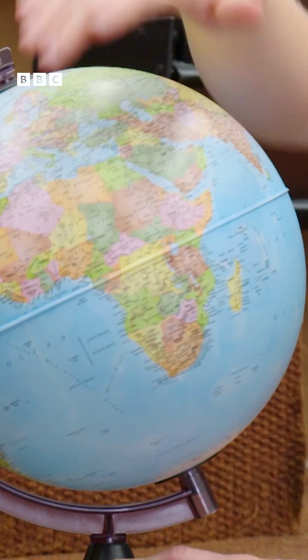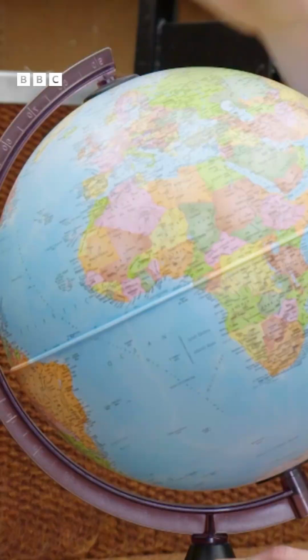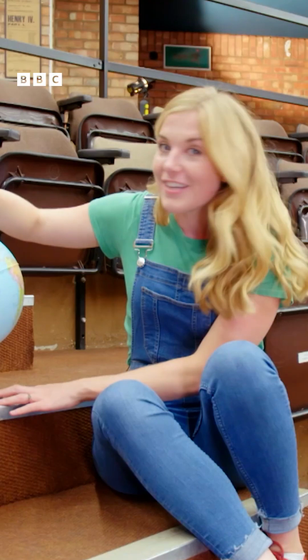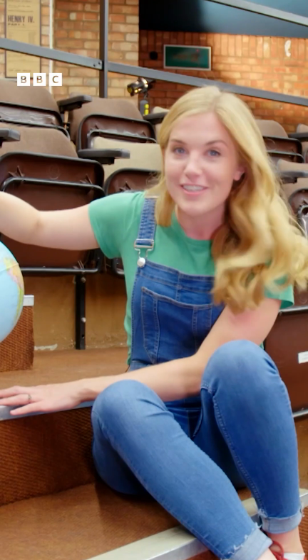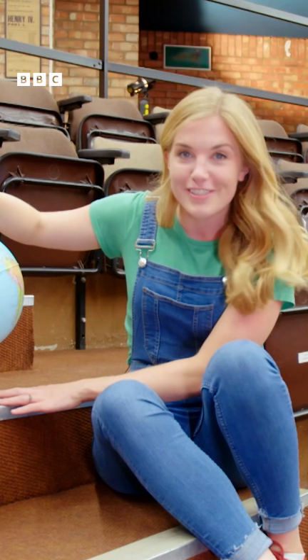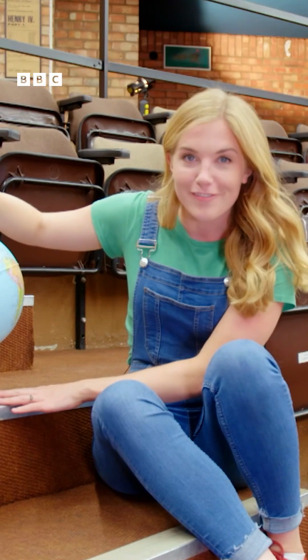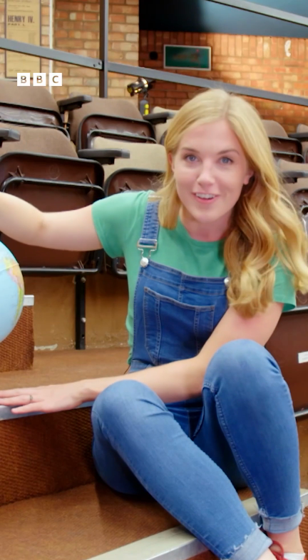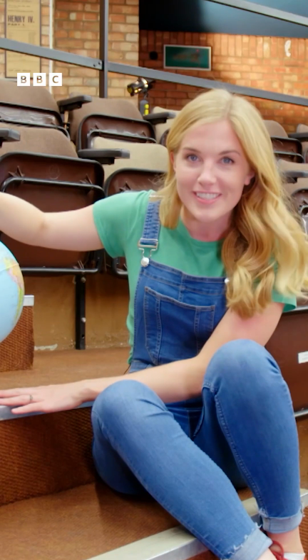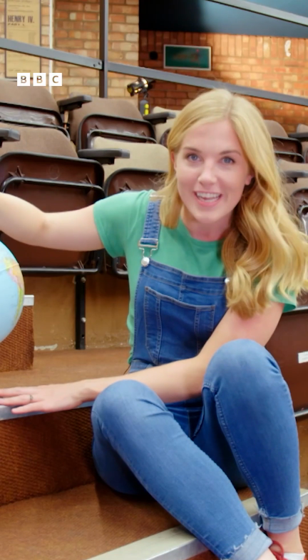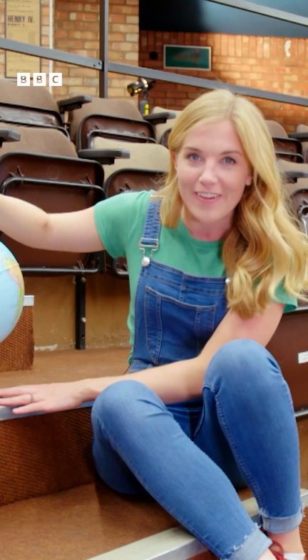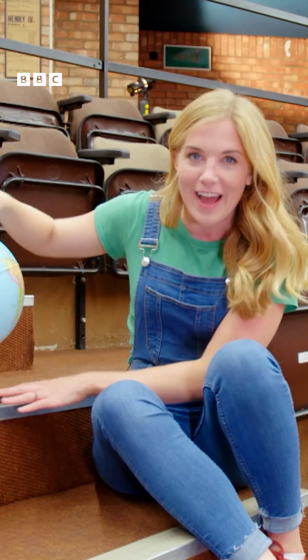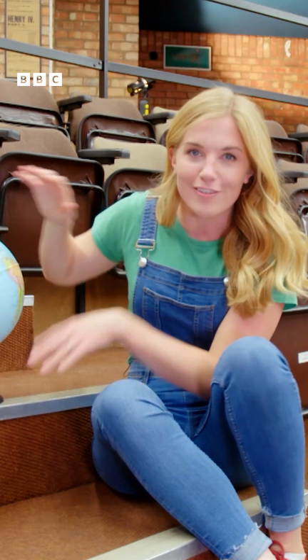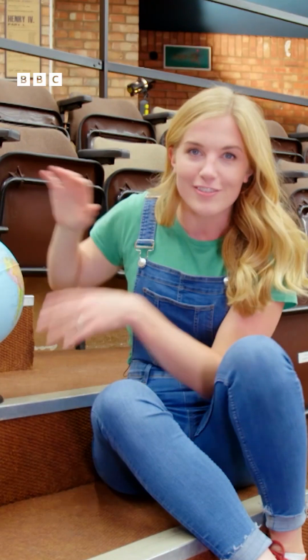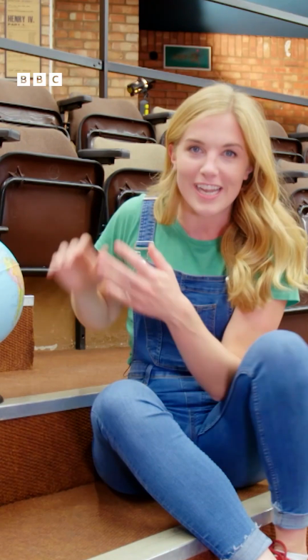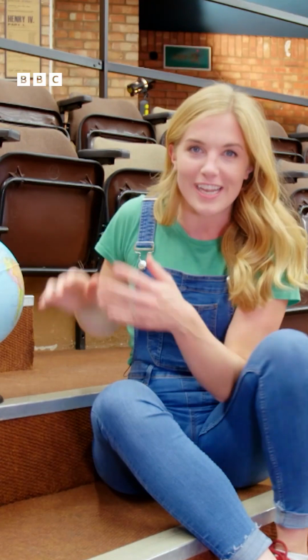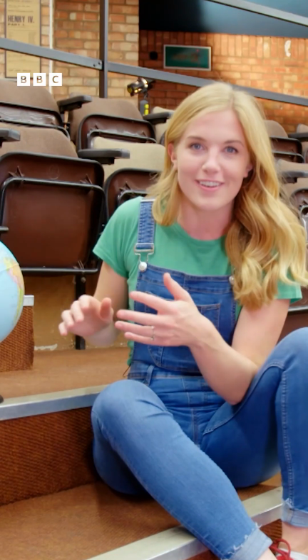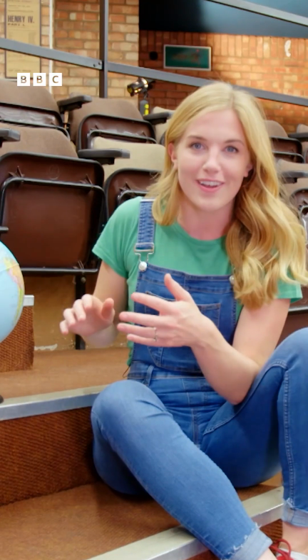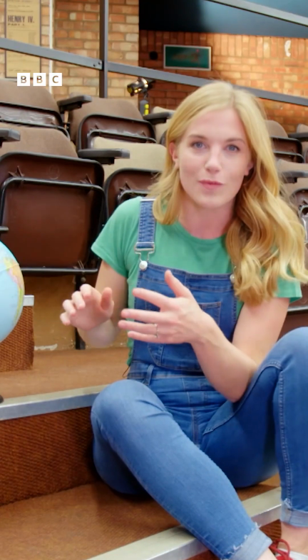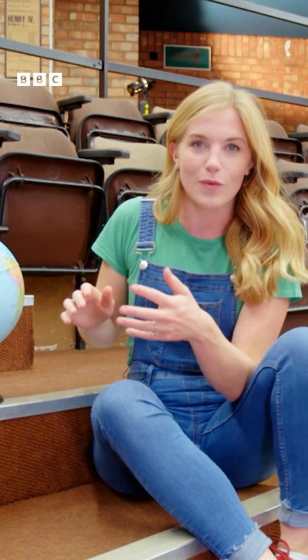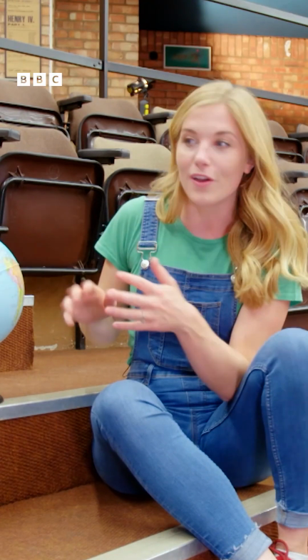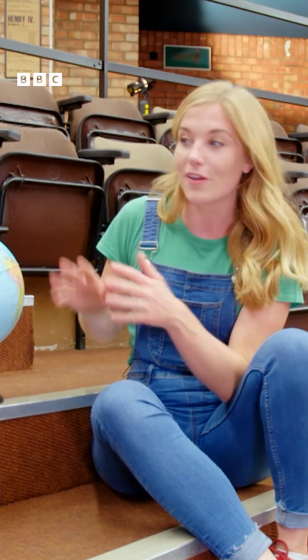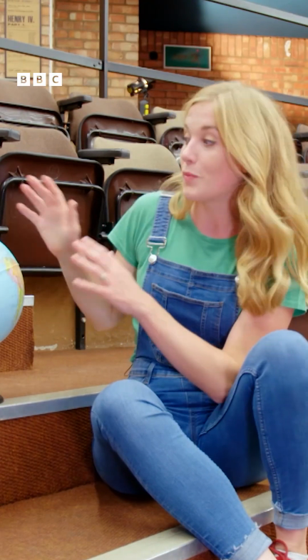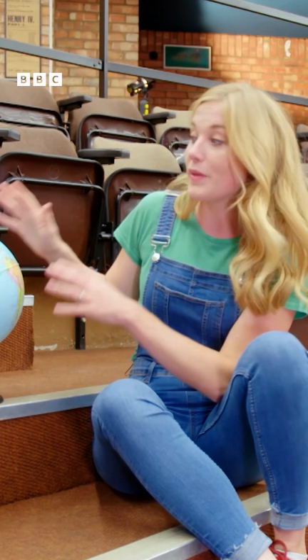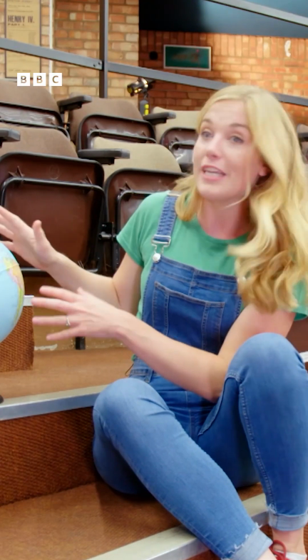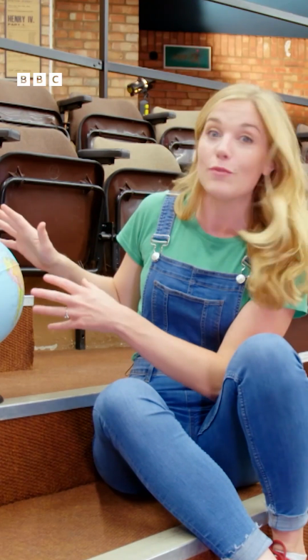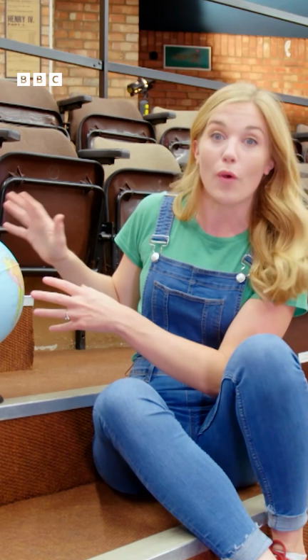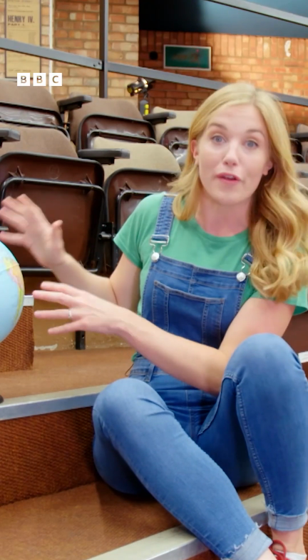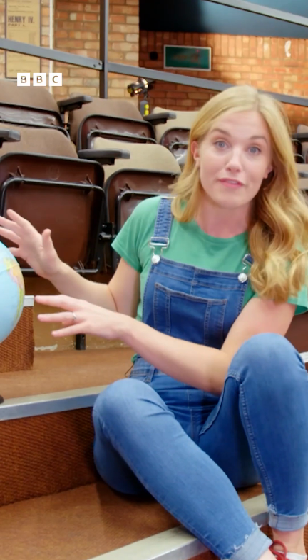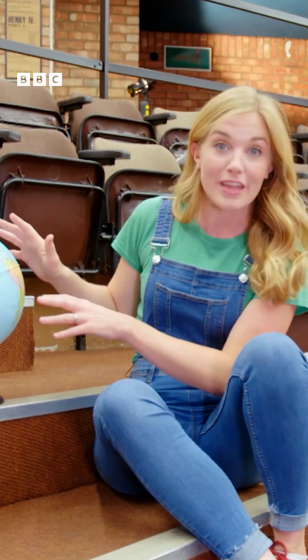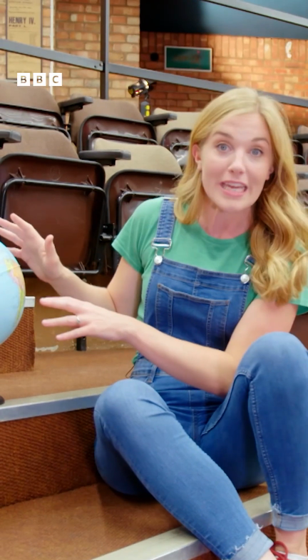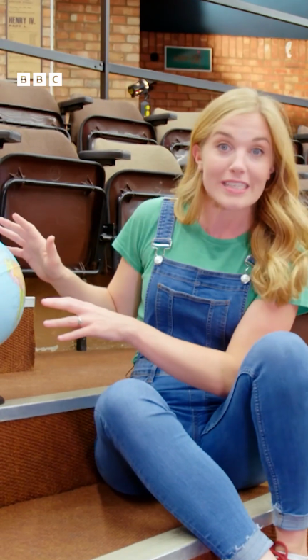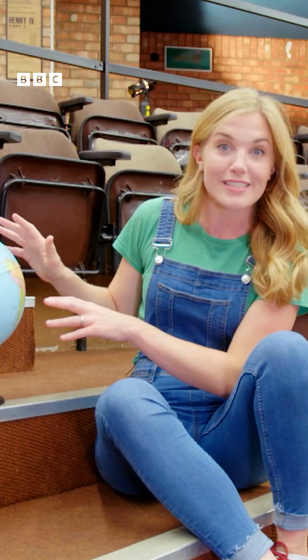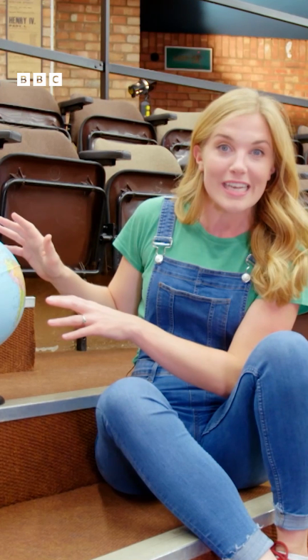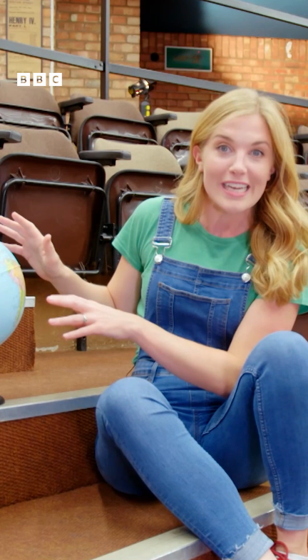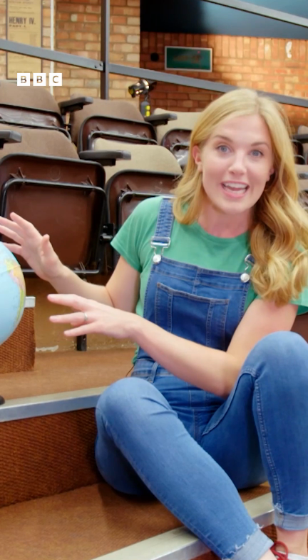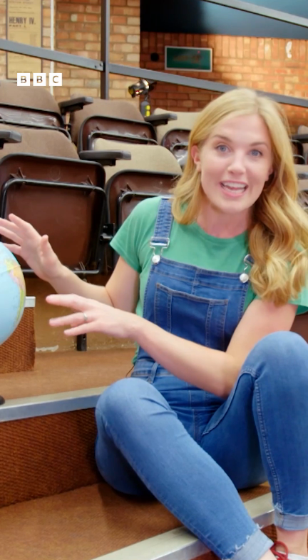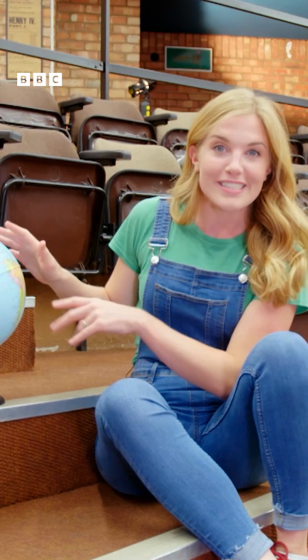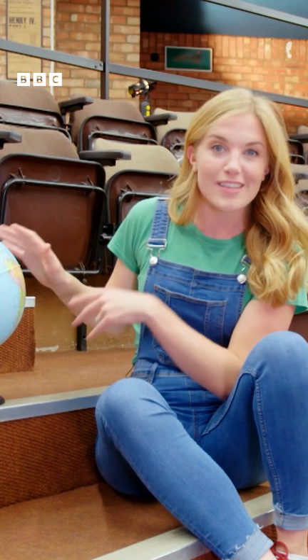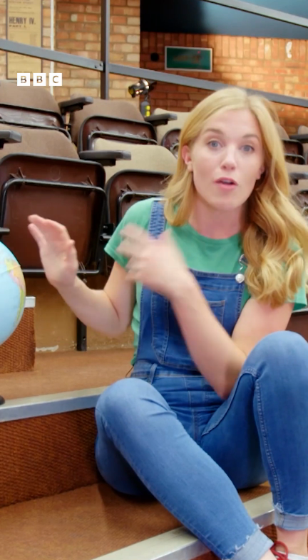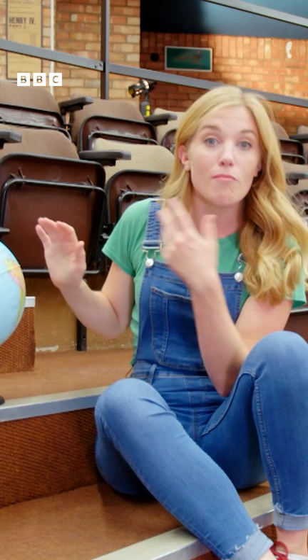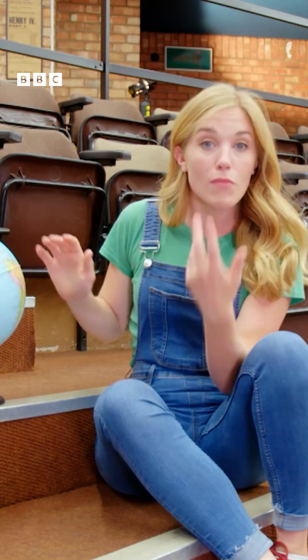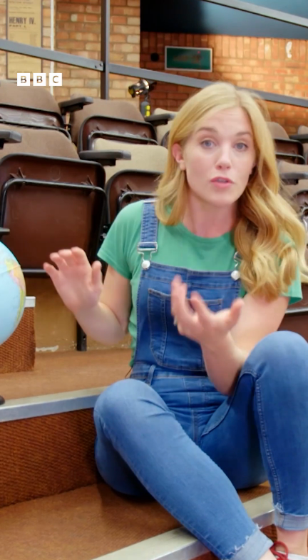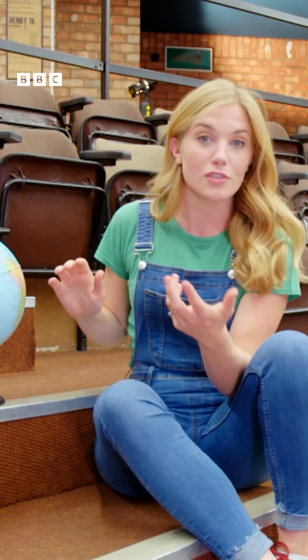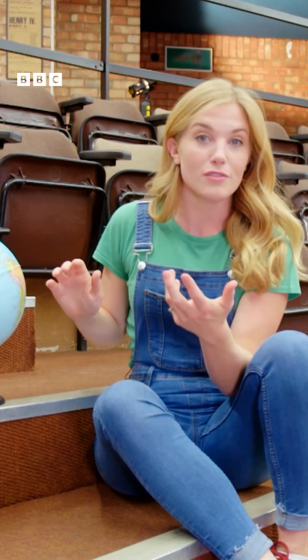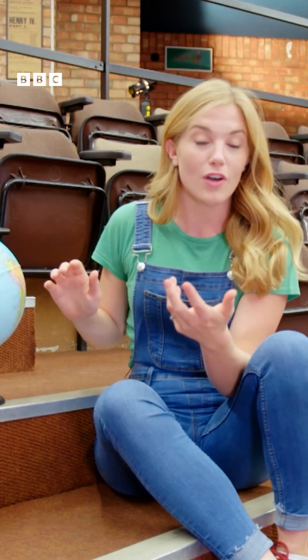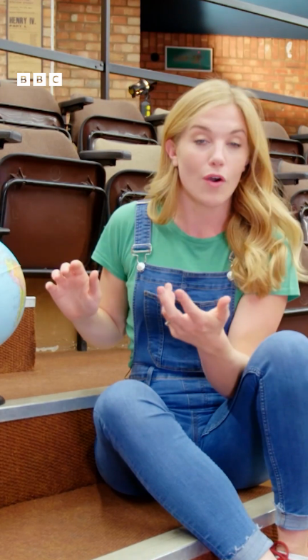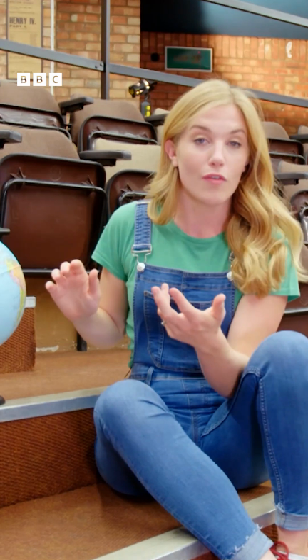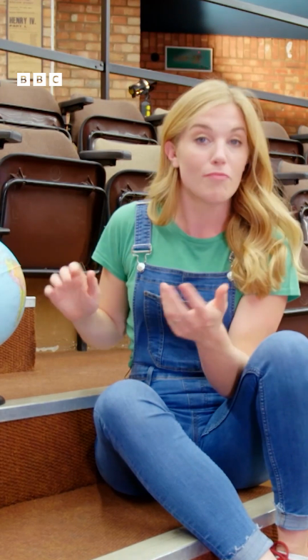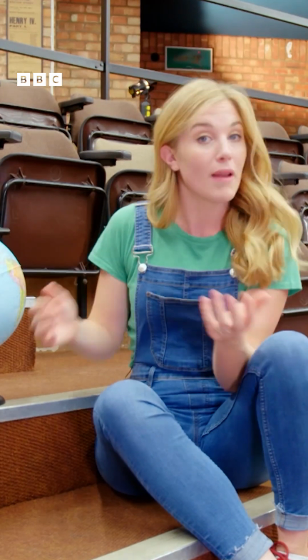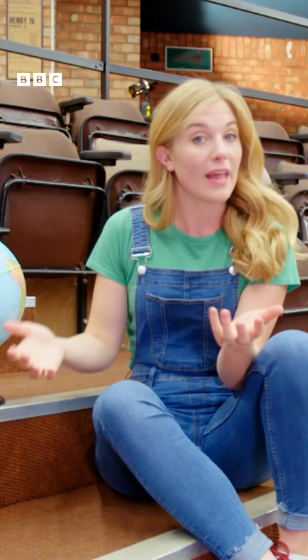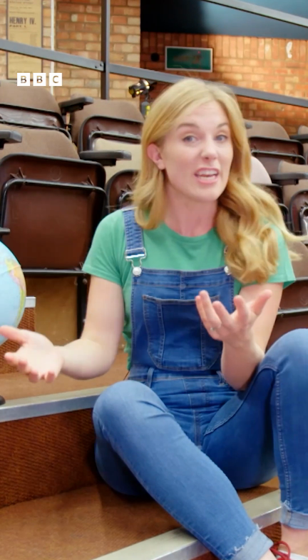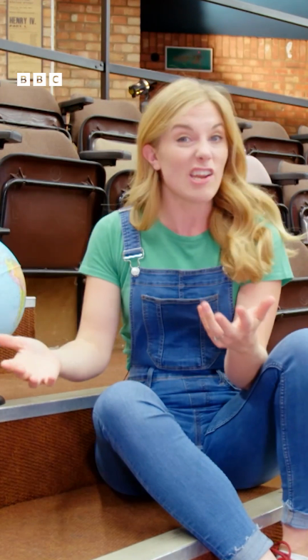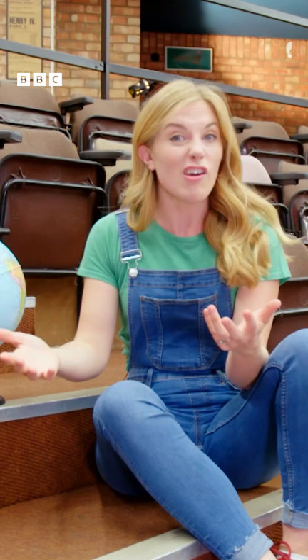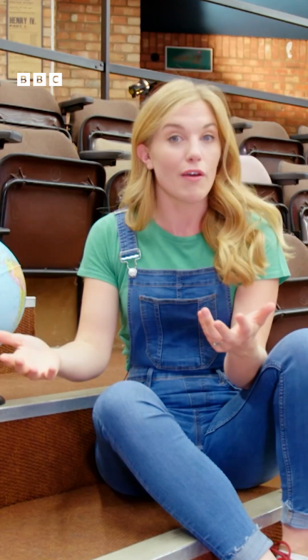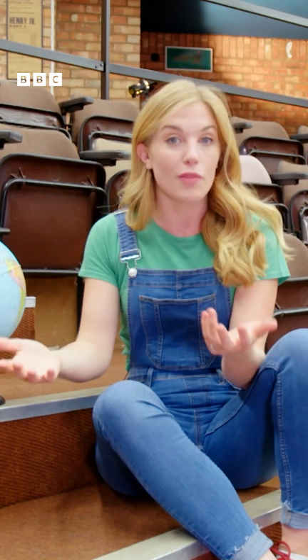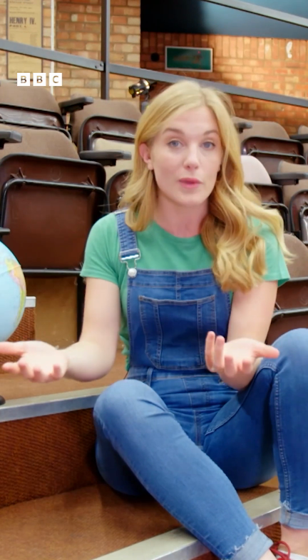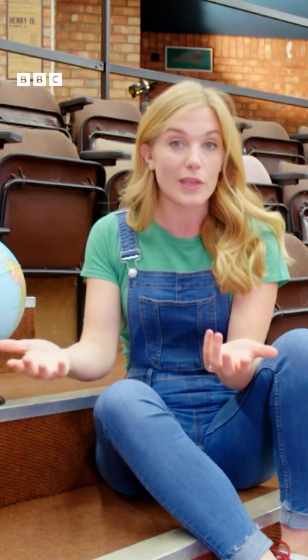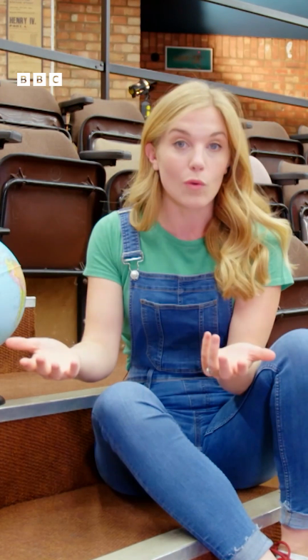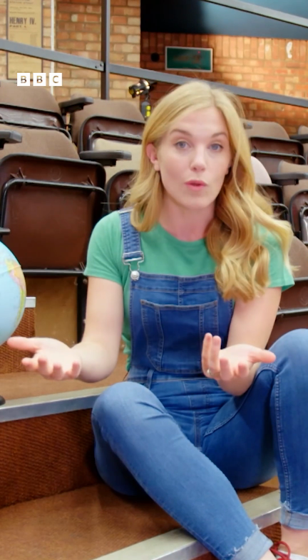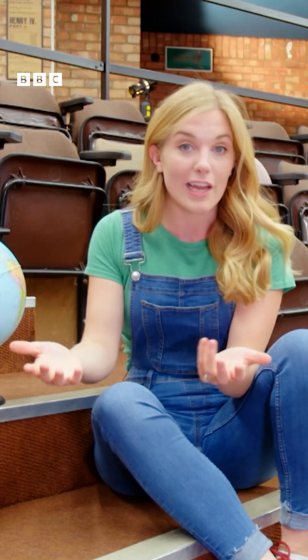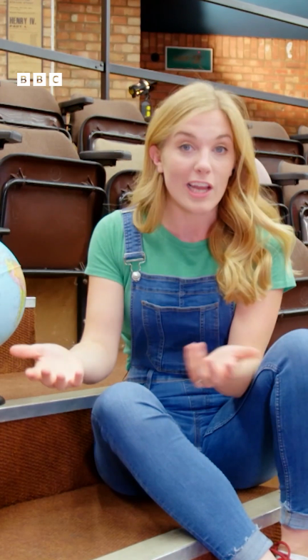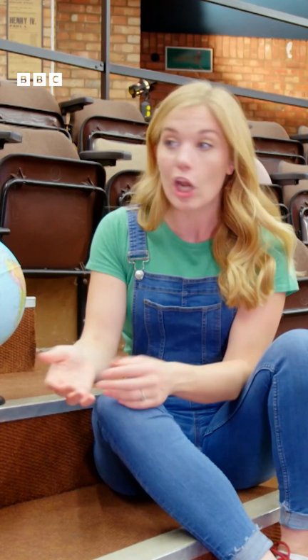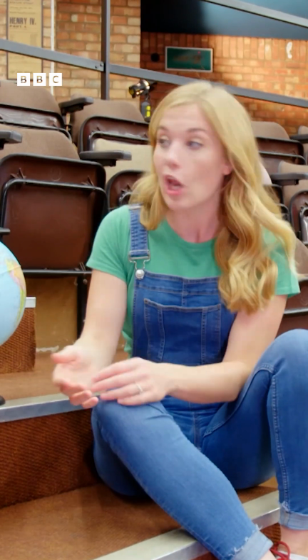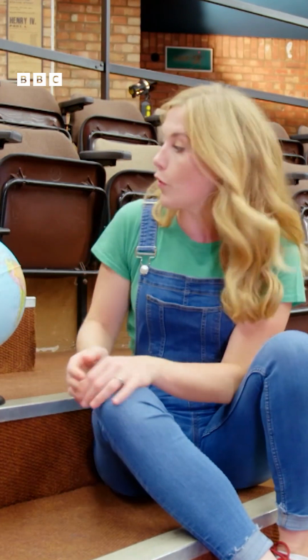To find out how day and night works, we need one of these. It's a model of Planet Earth — we call it a globe.